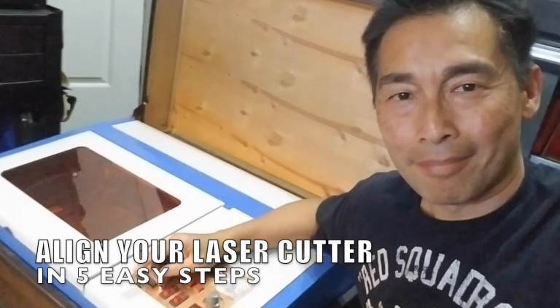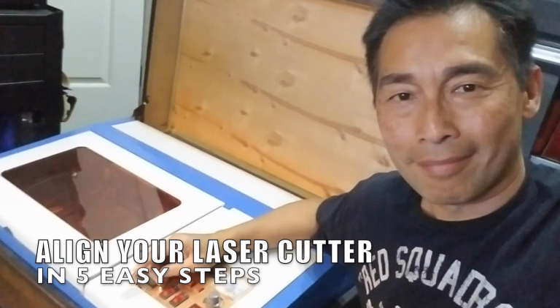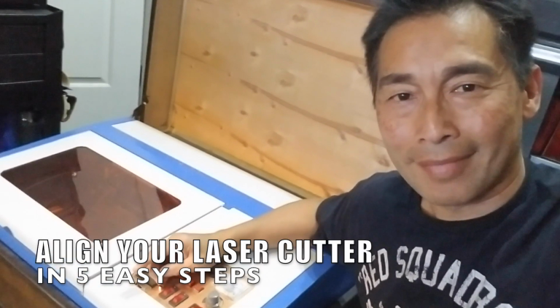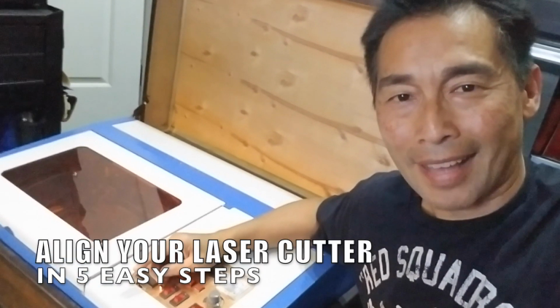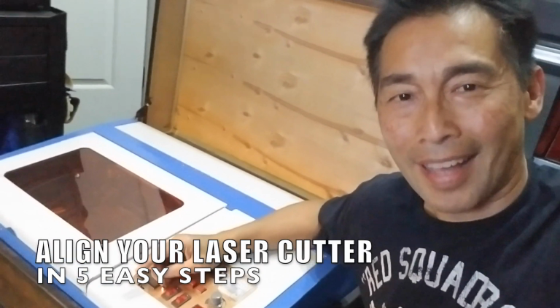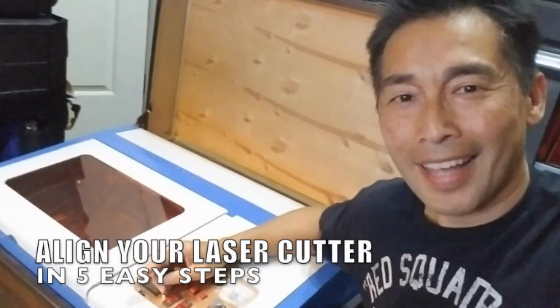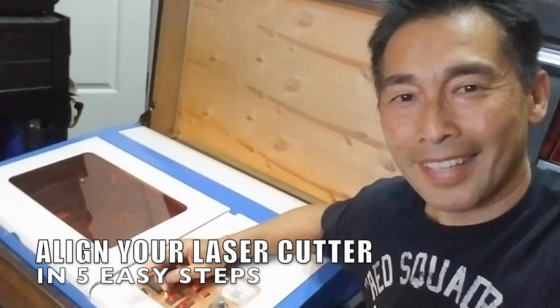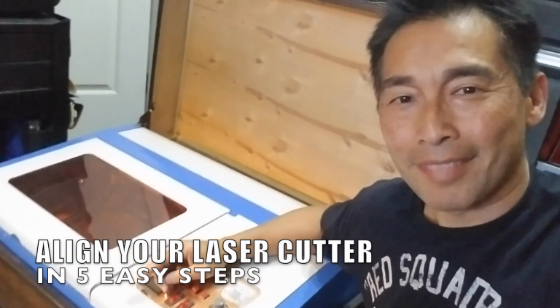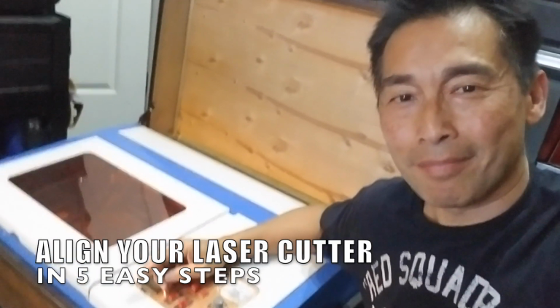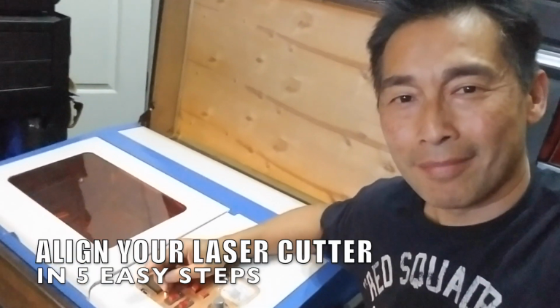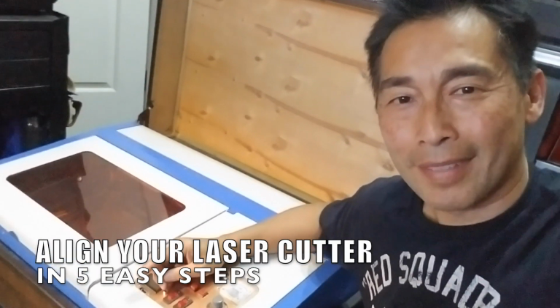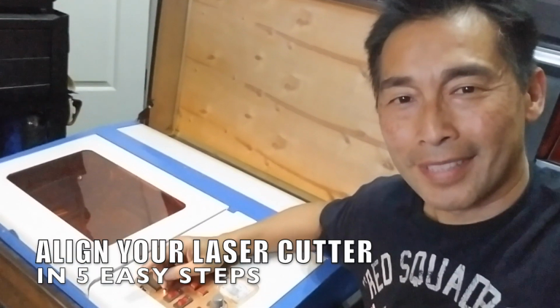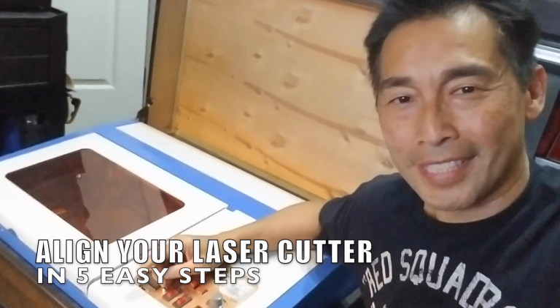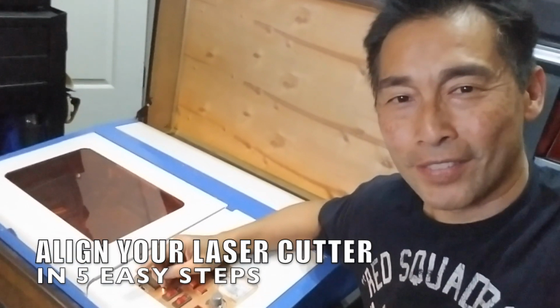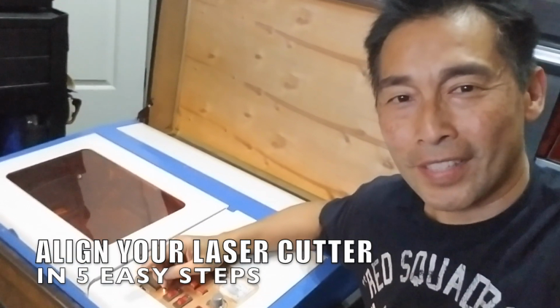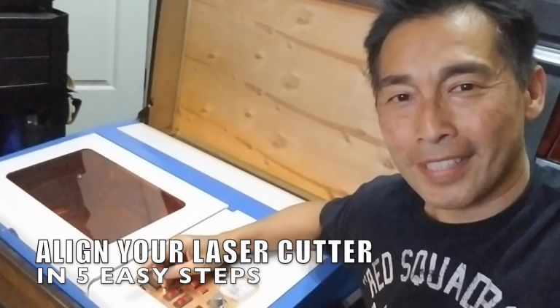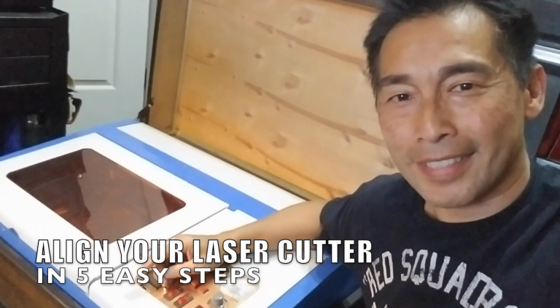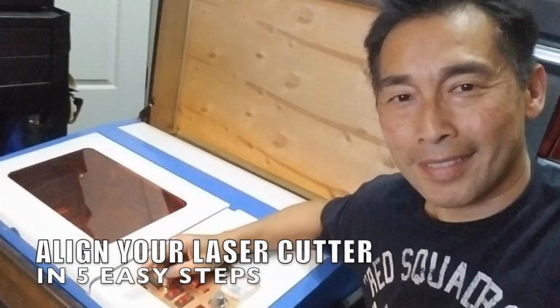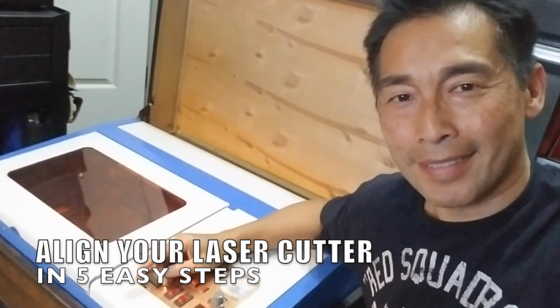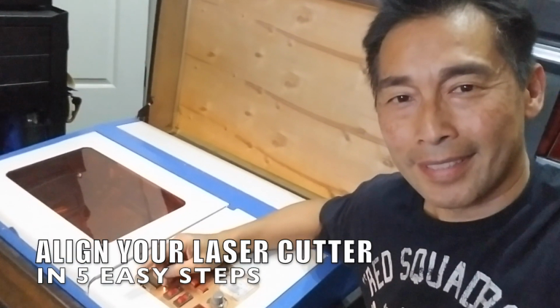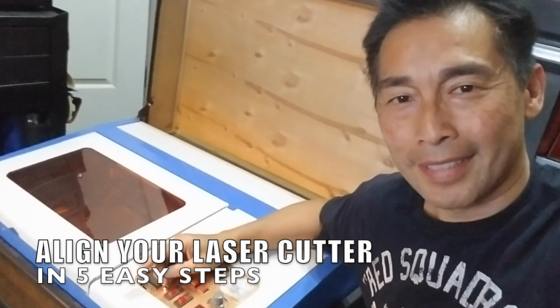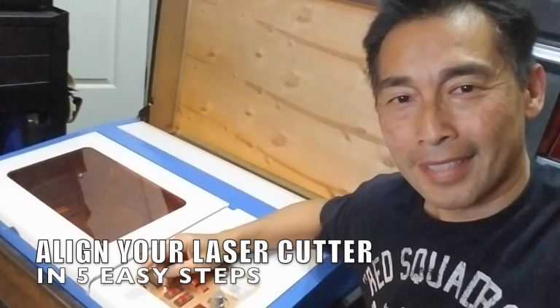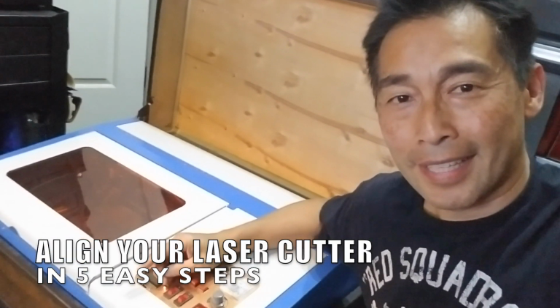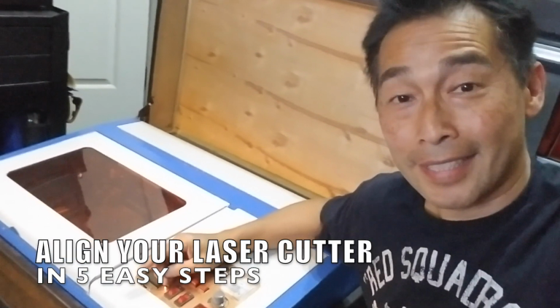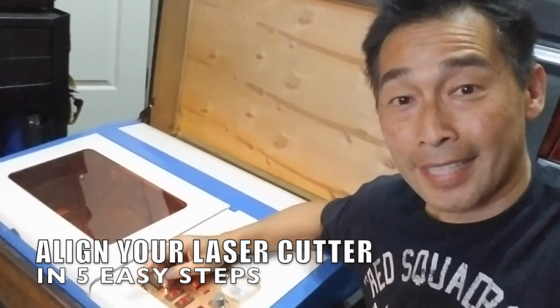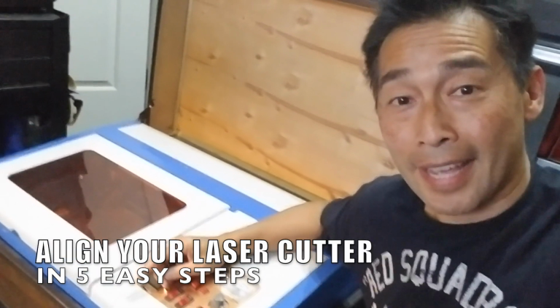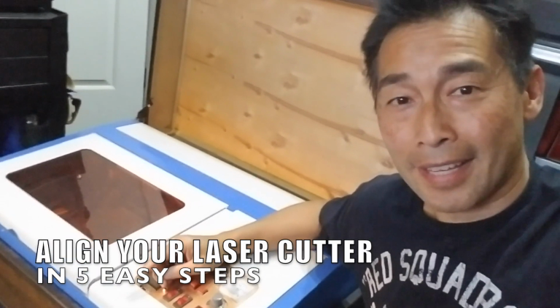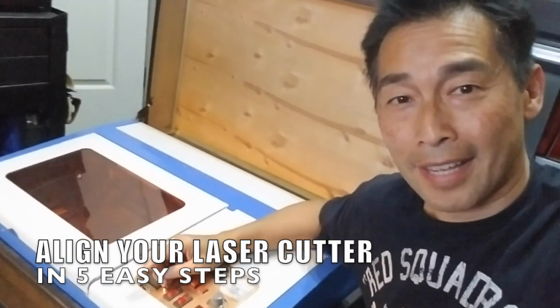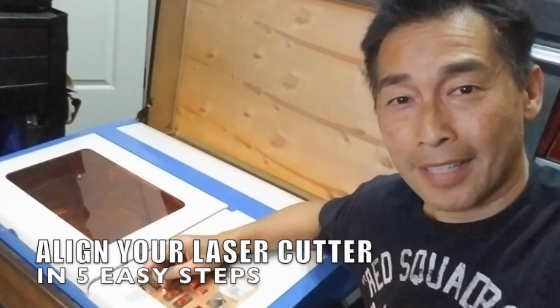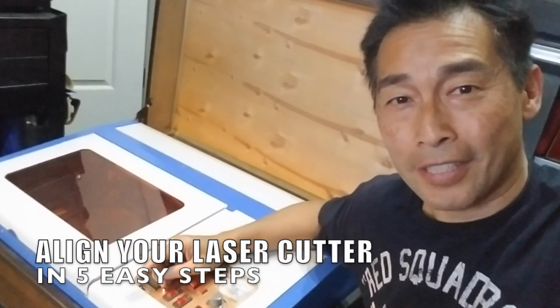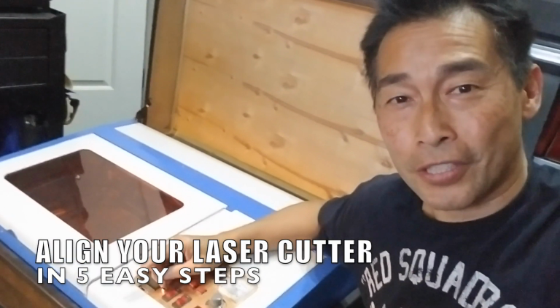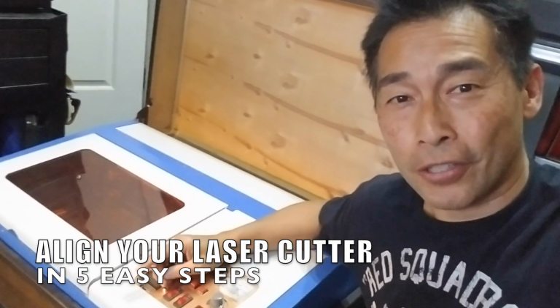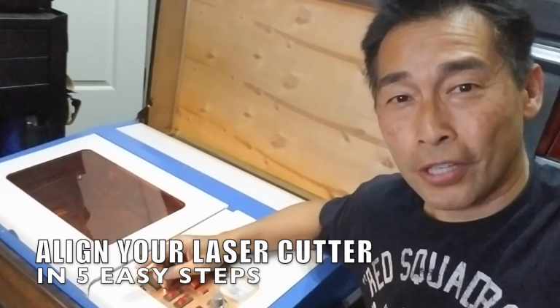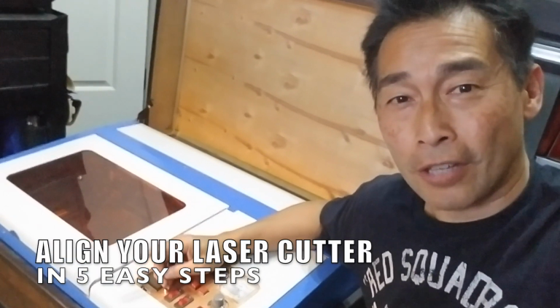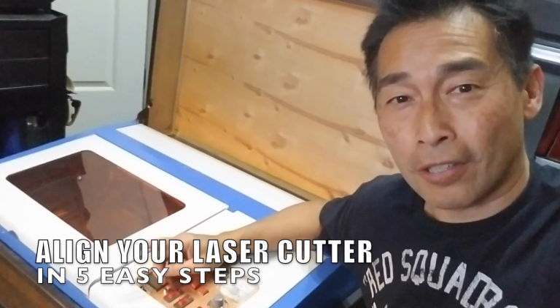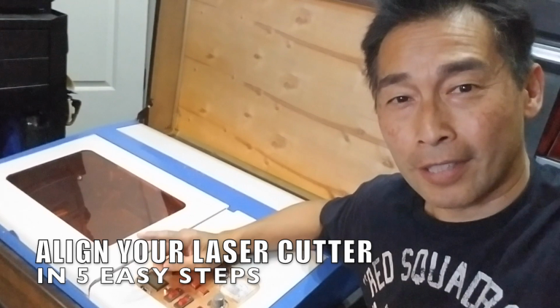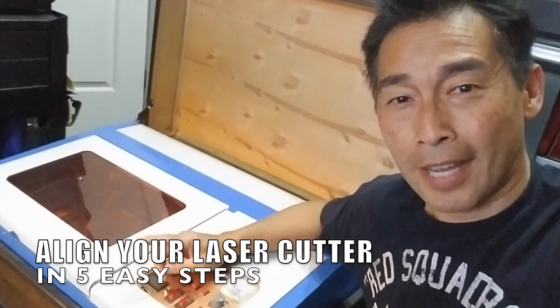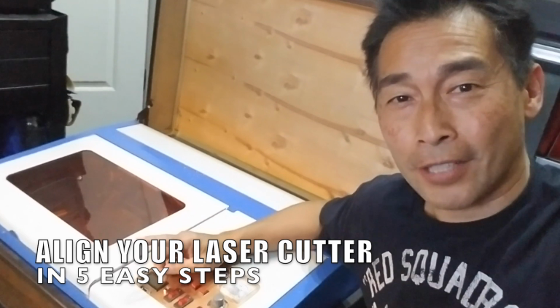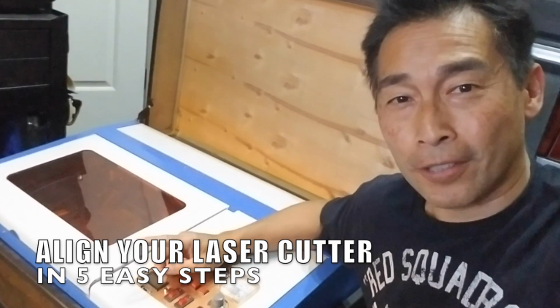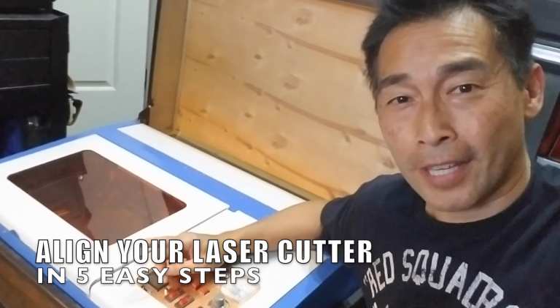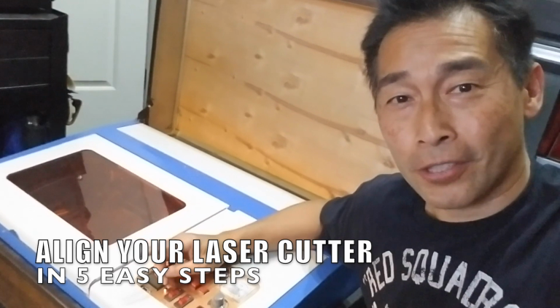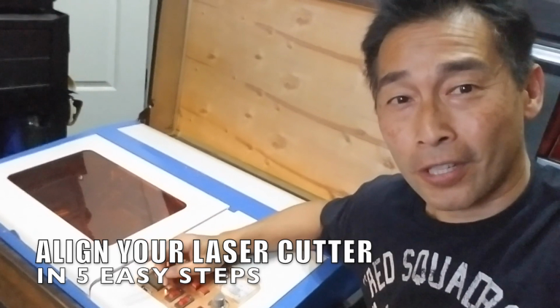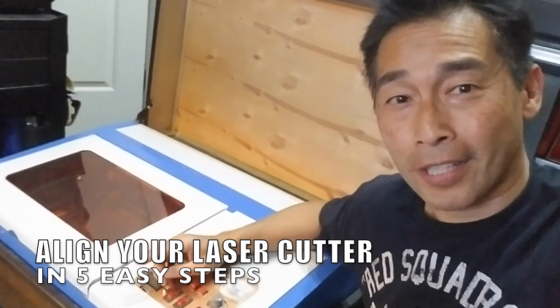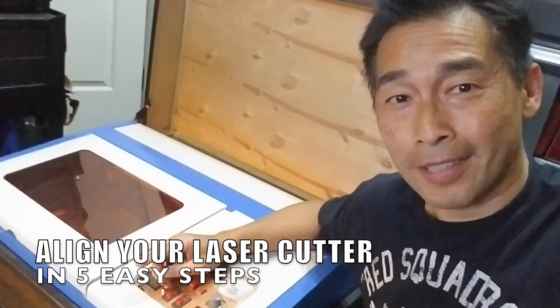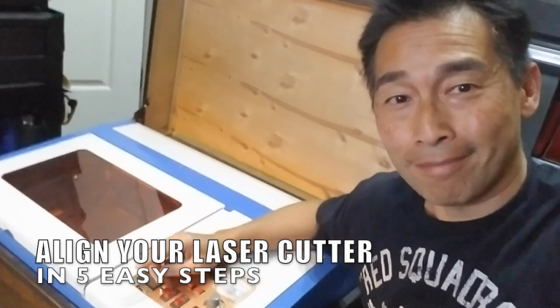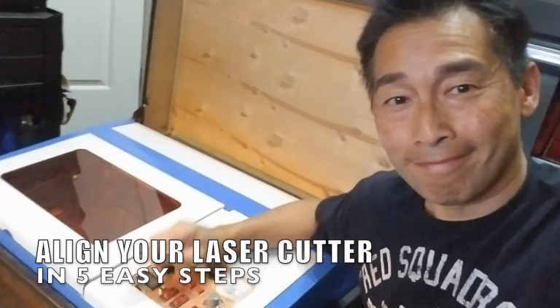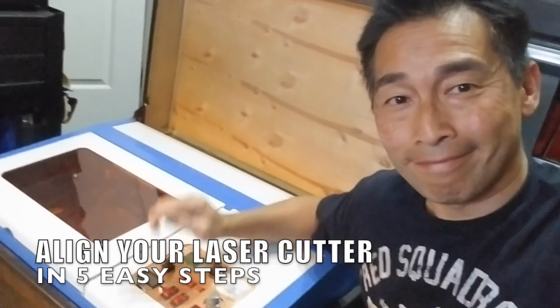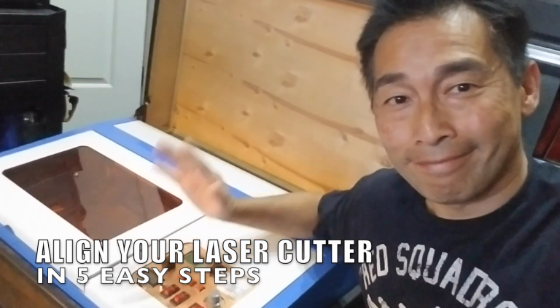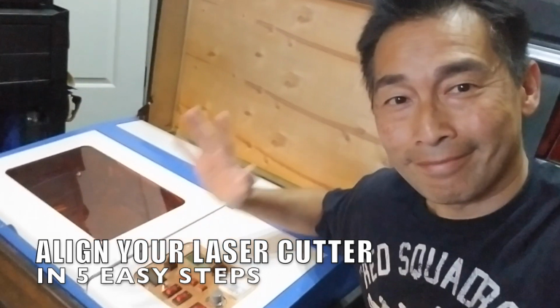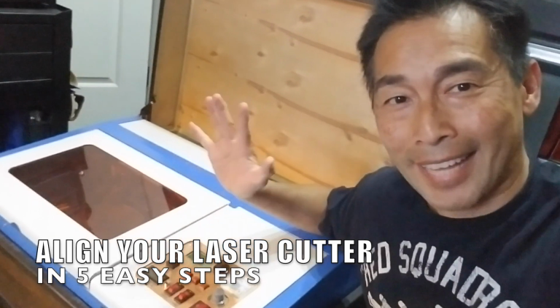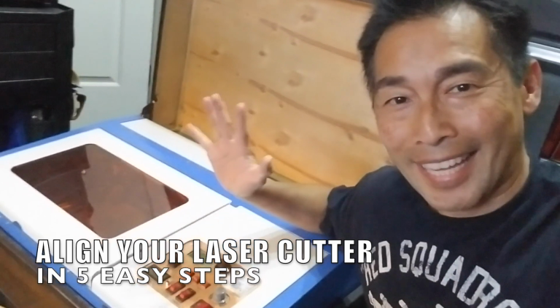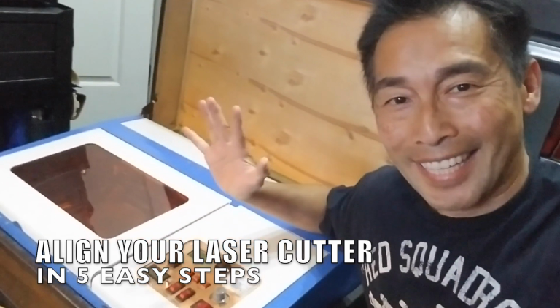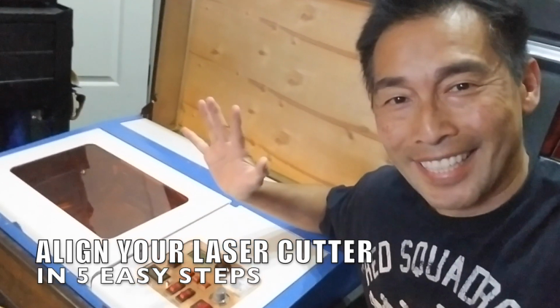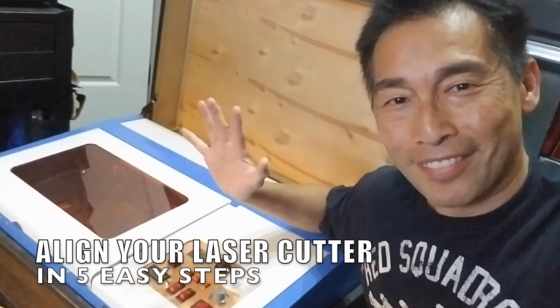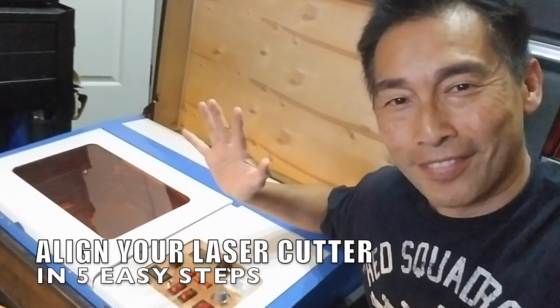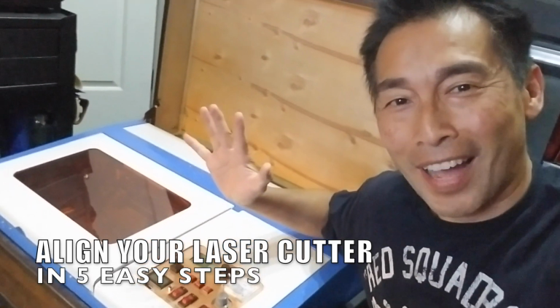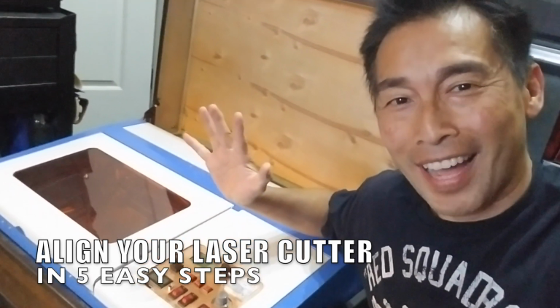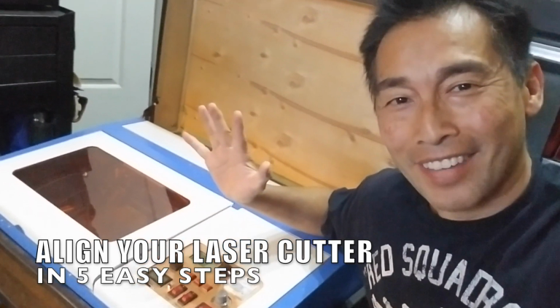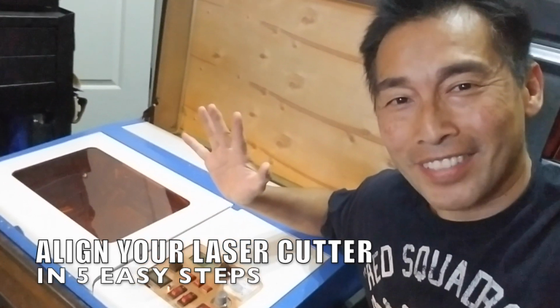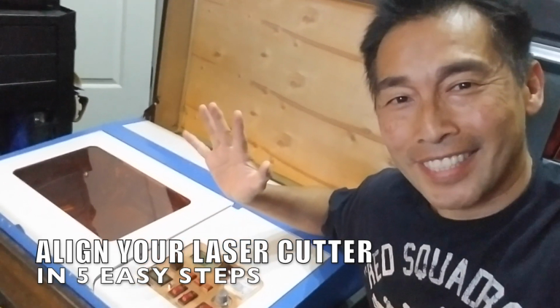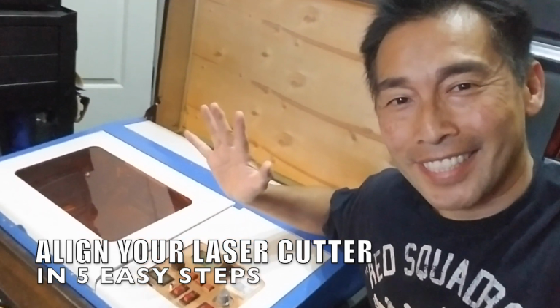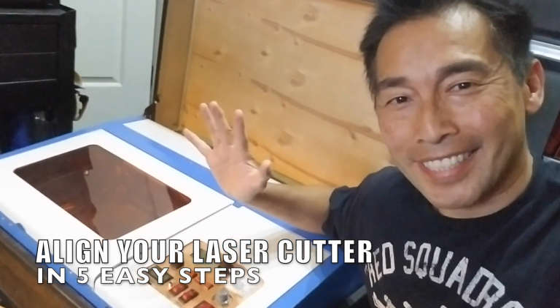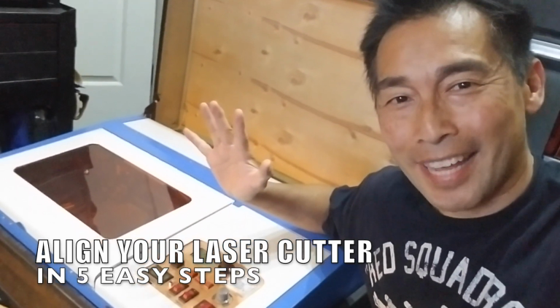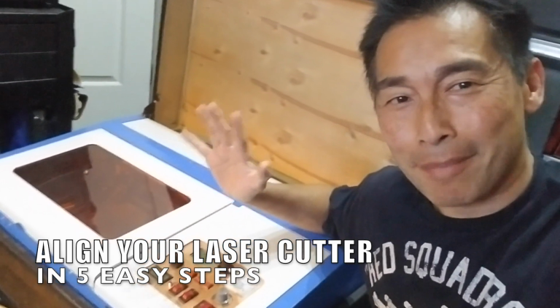Hi, this is Vince. Today I'm going to show you how to align your laser cutter in five easy steps.